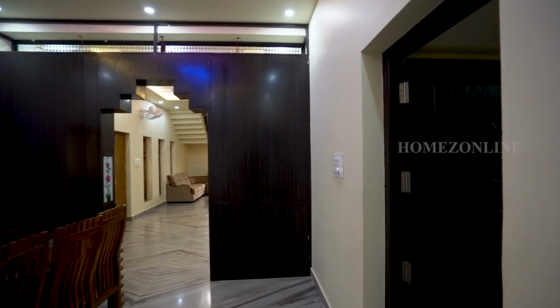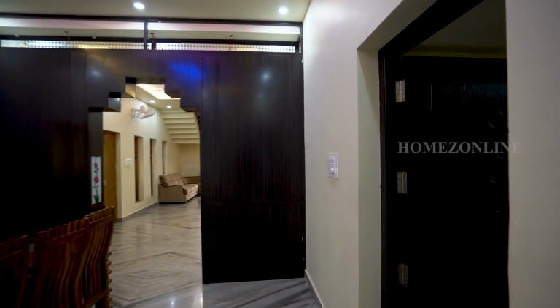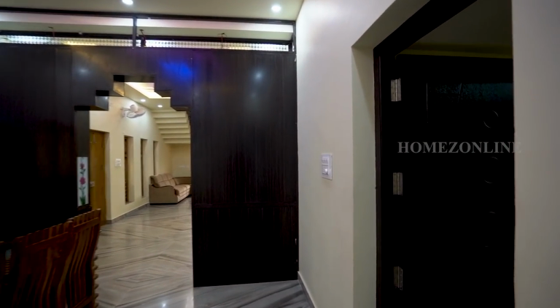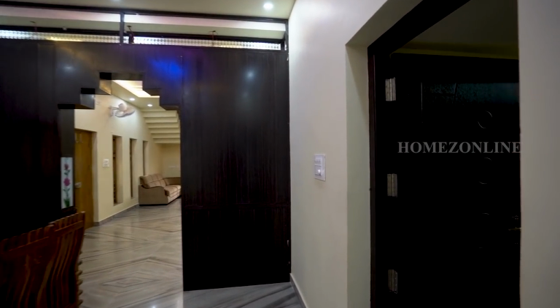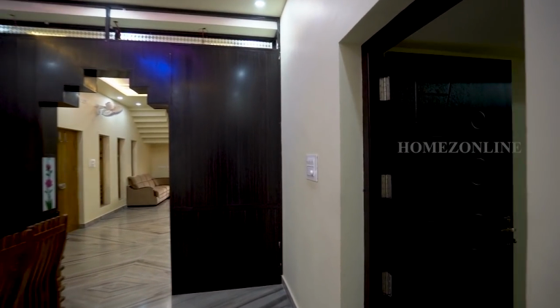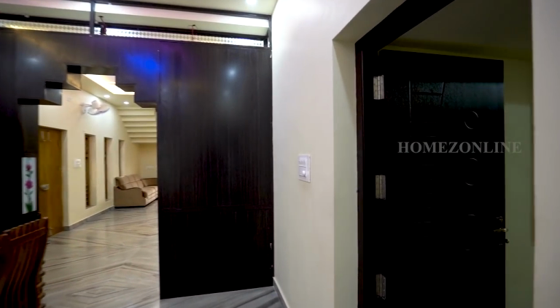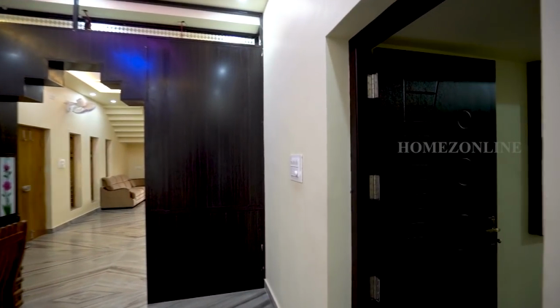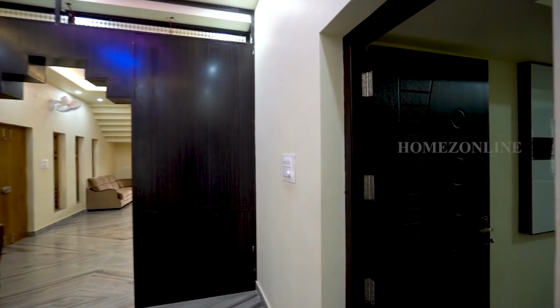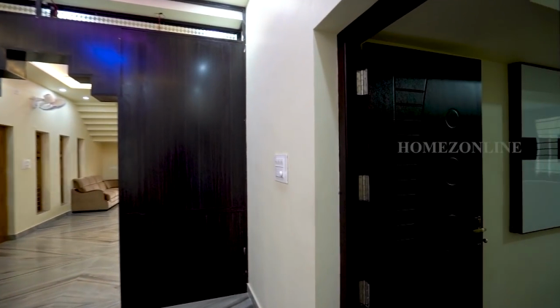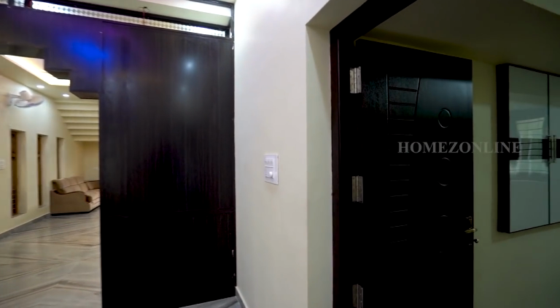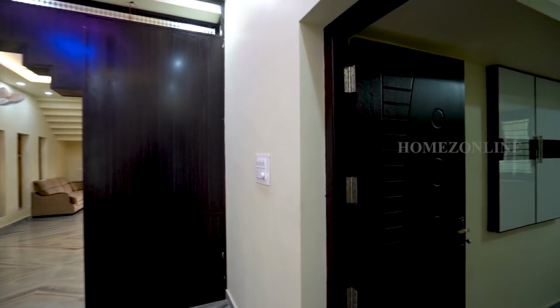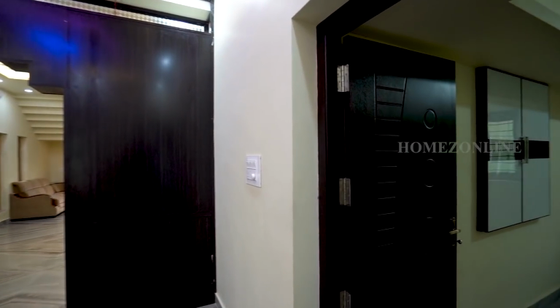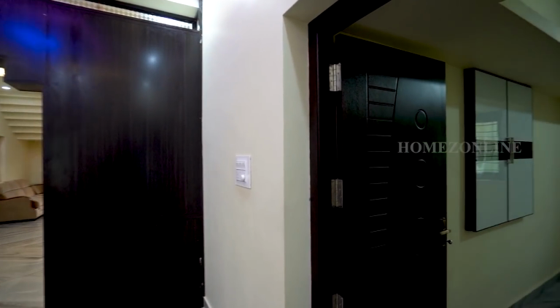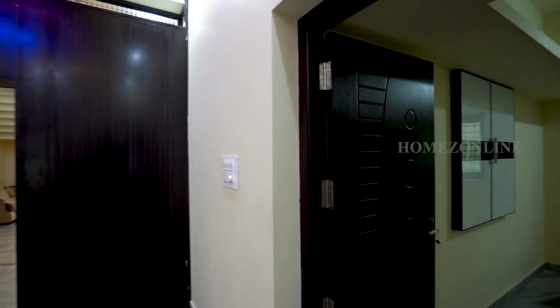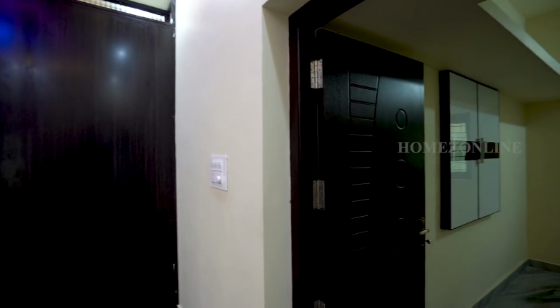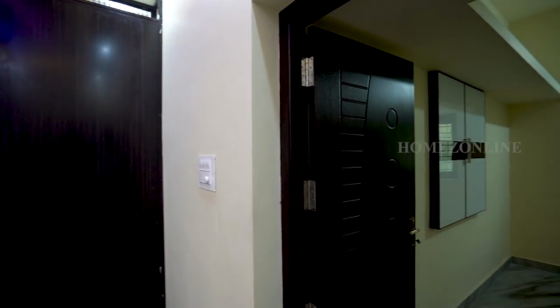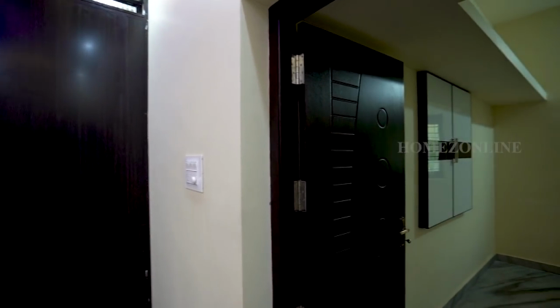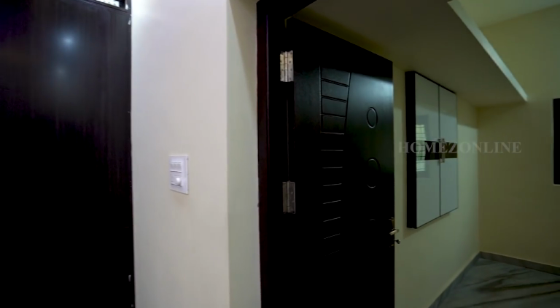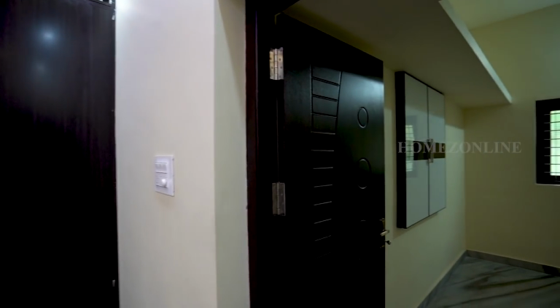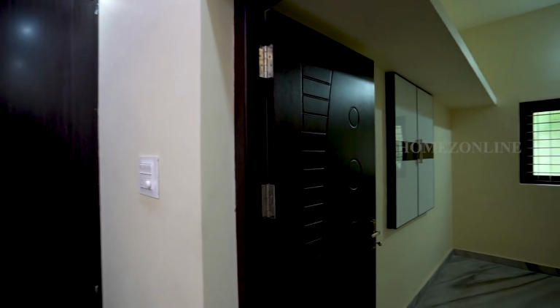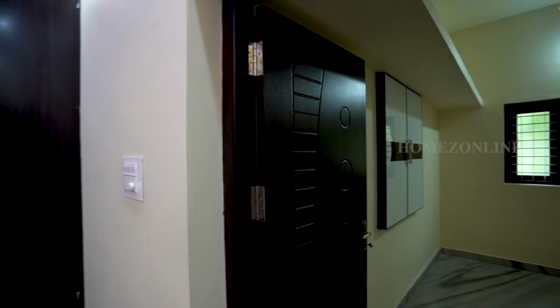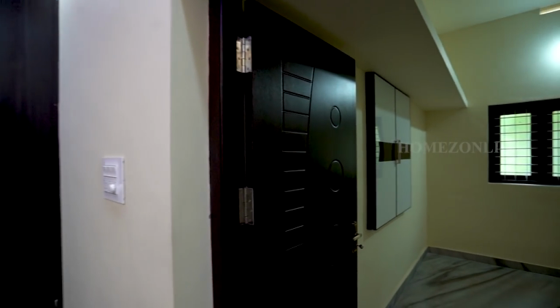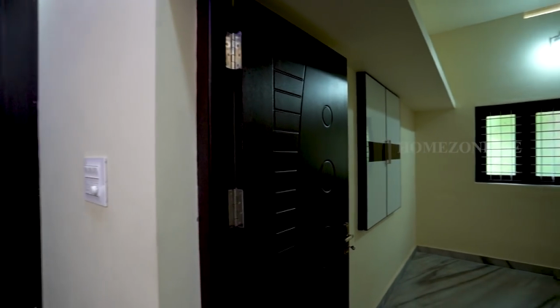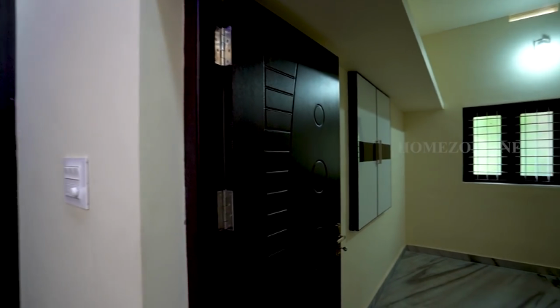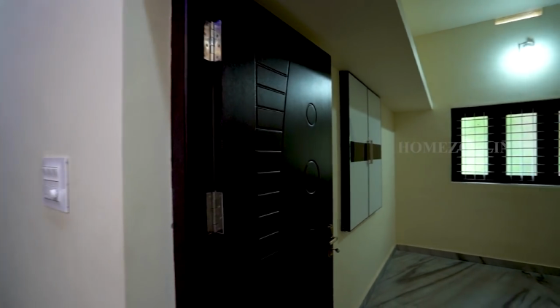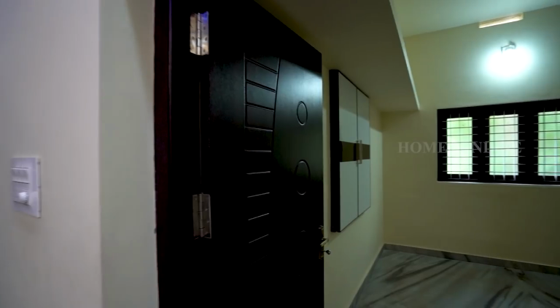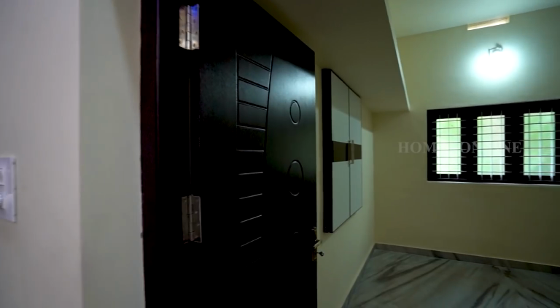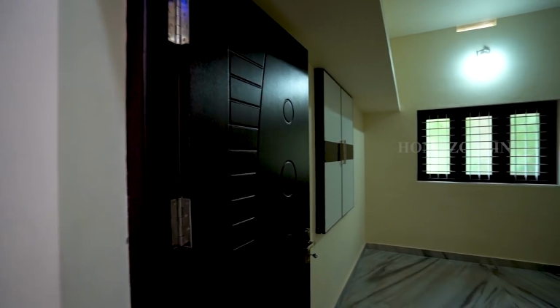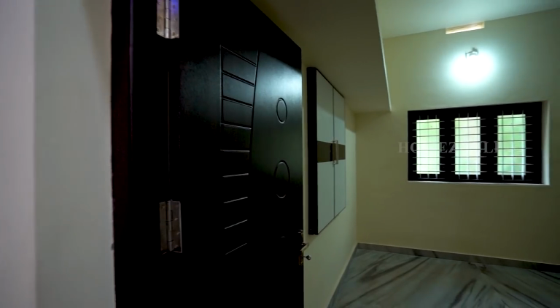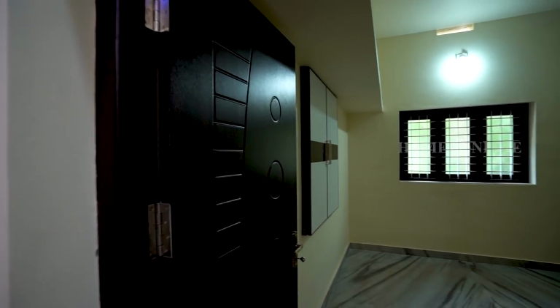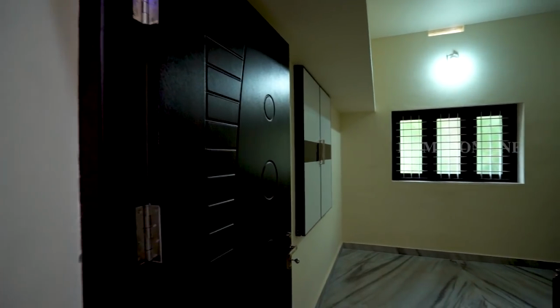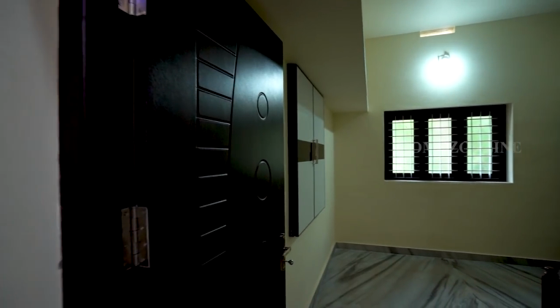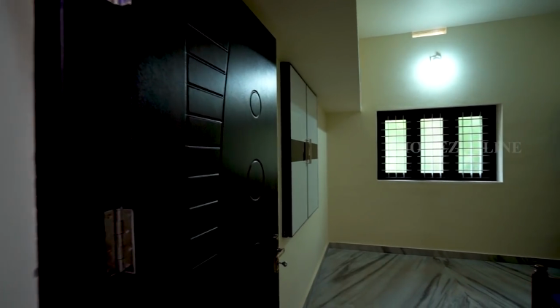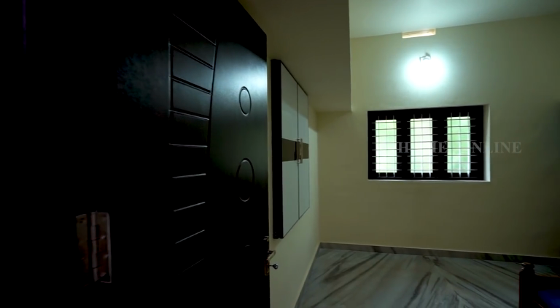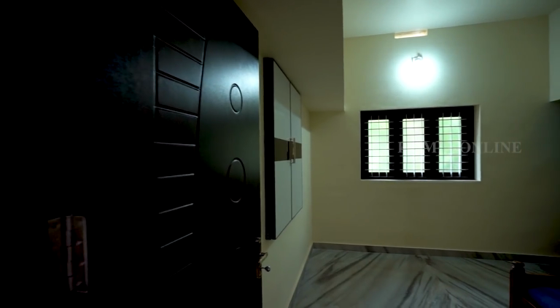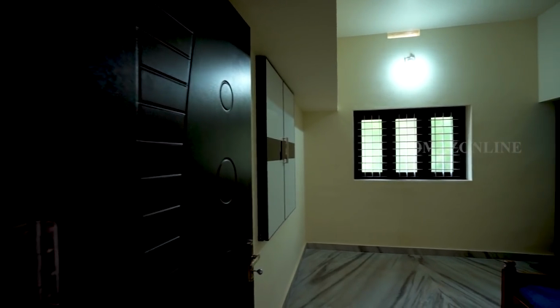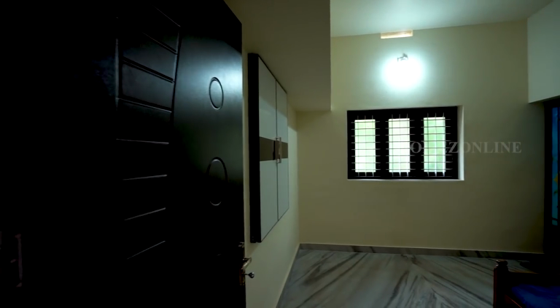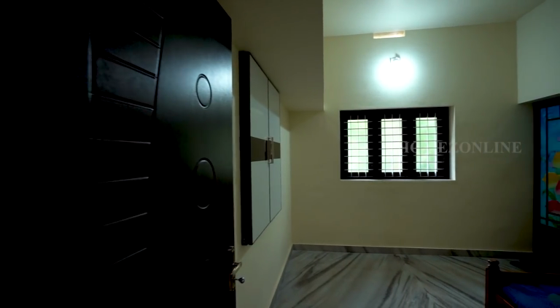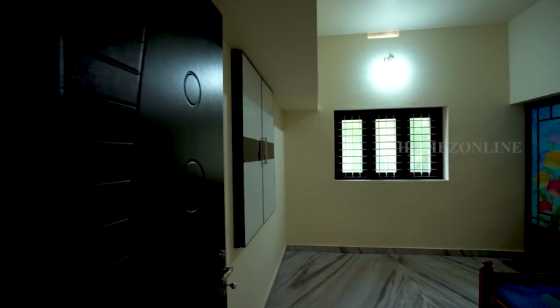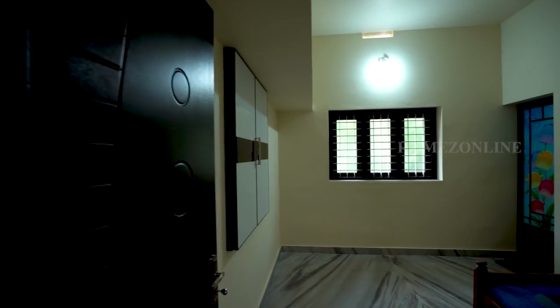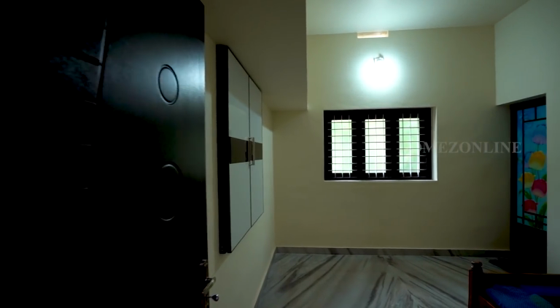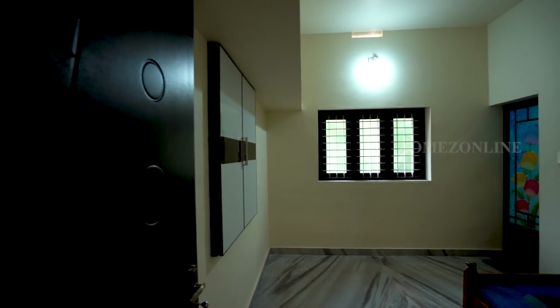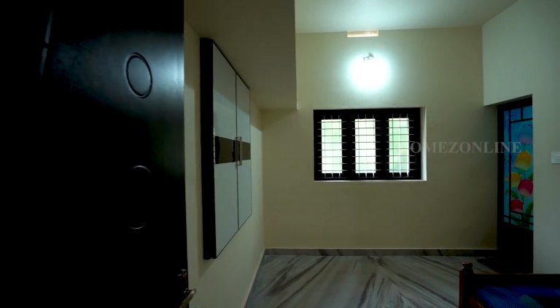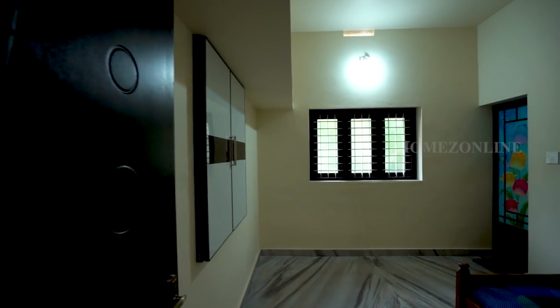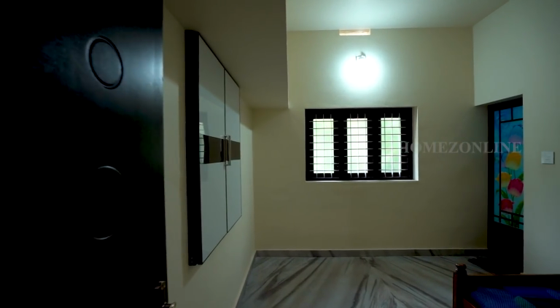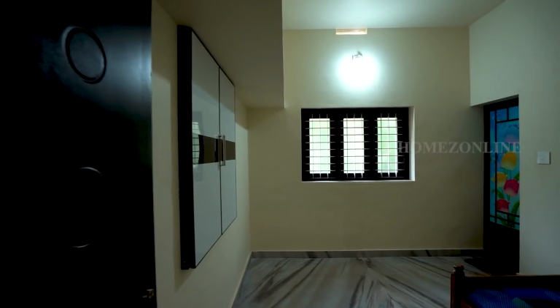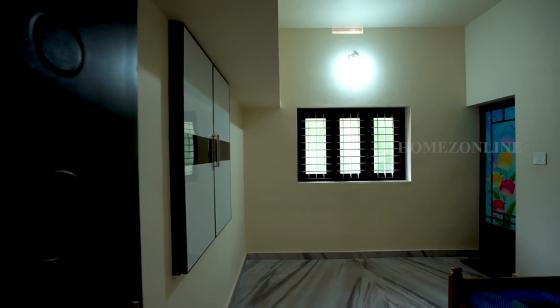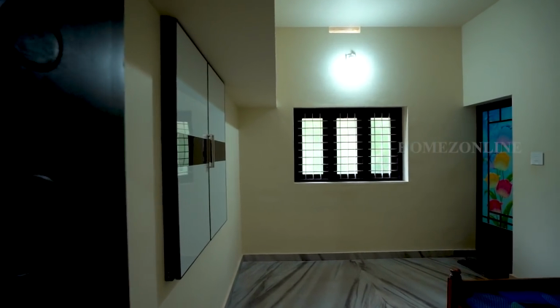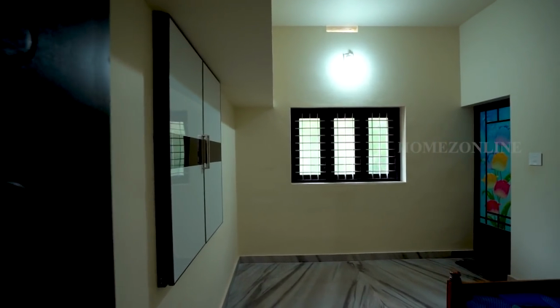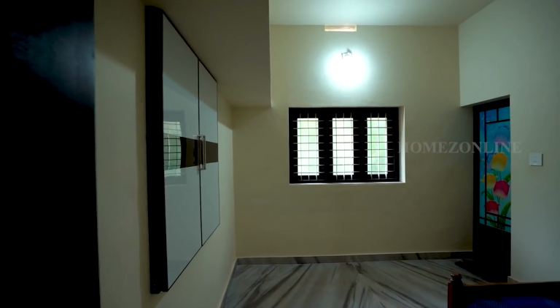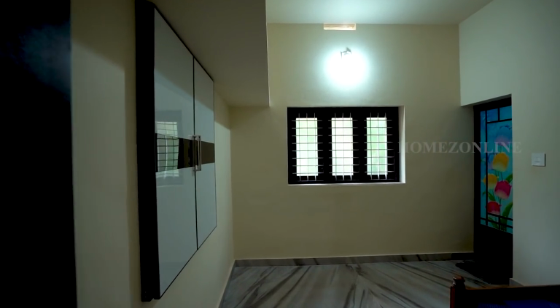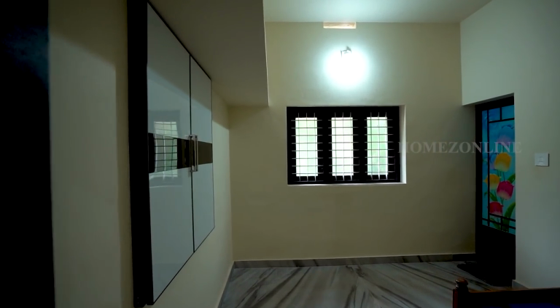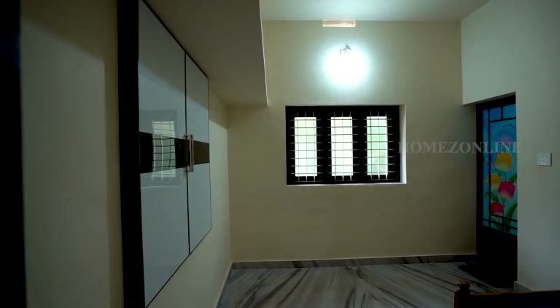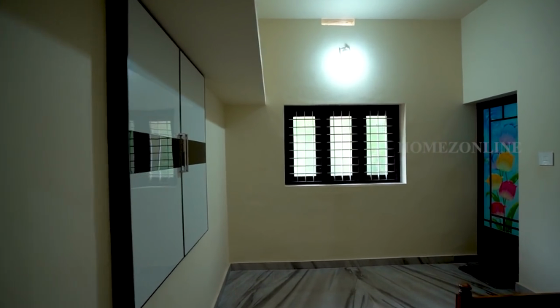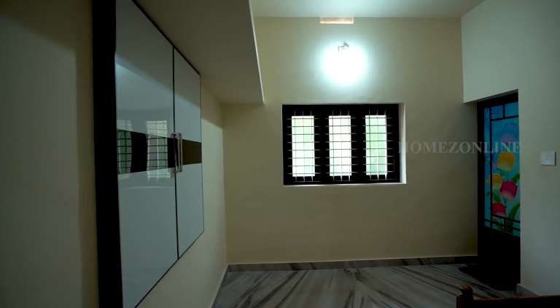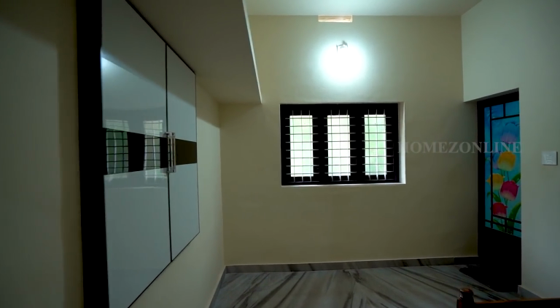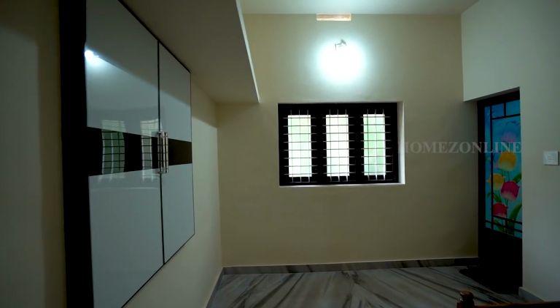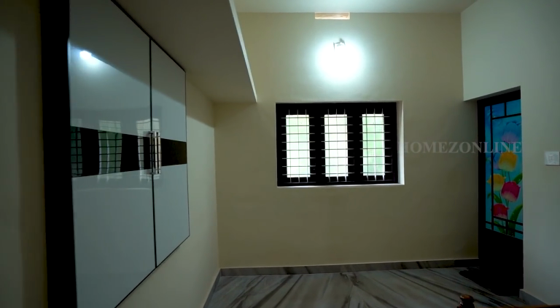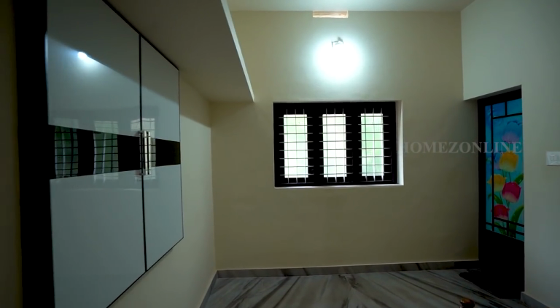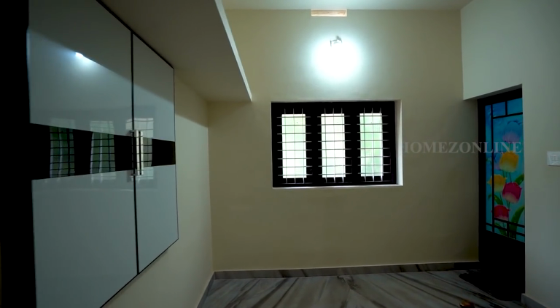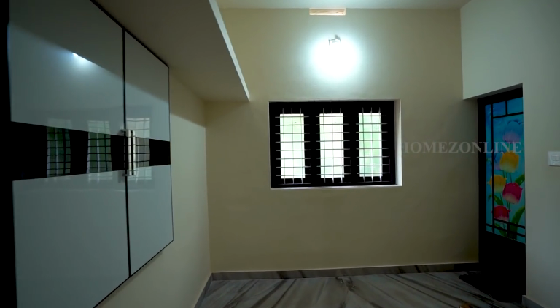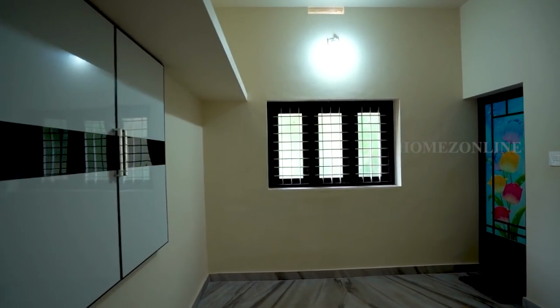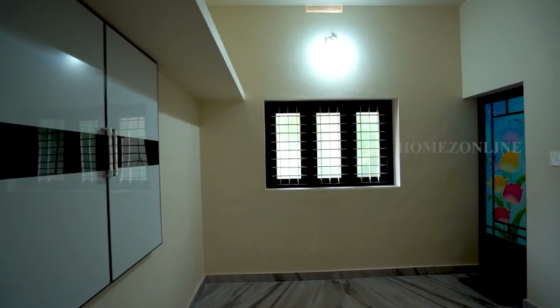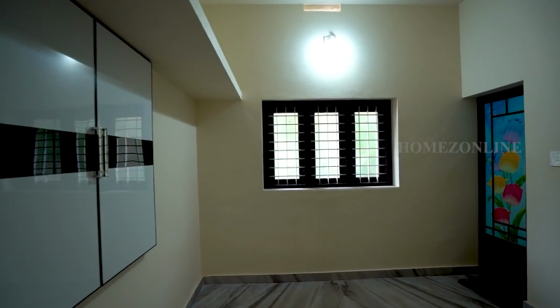Next we move to the first bedroom. An attached bathroom and wardrobes are available in this bedroom.